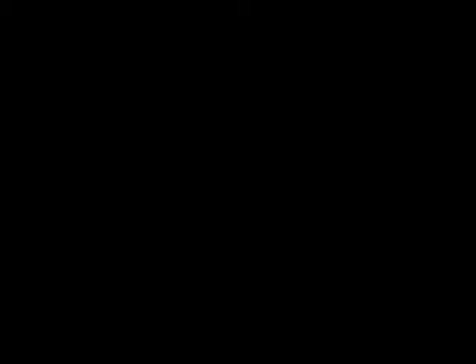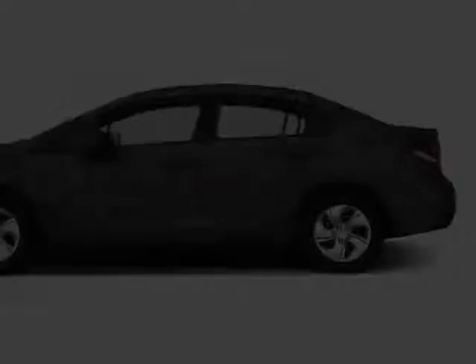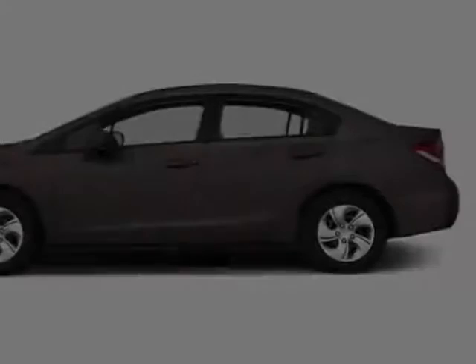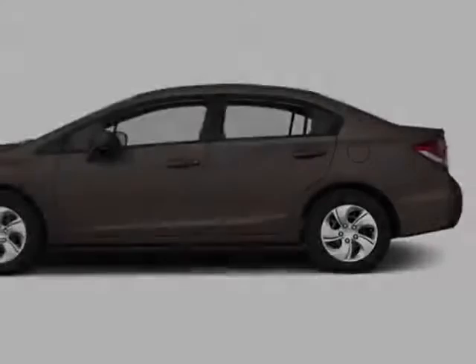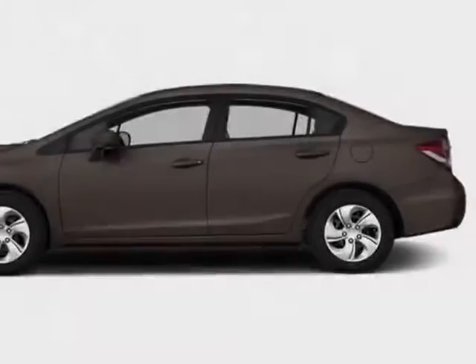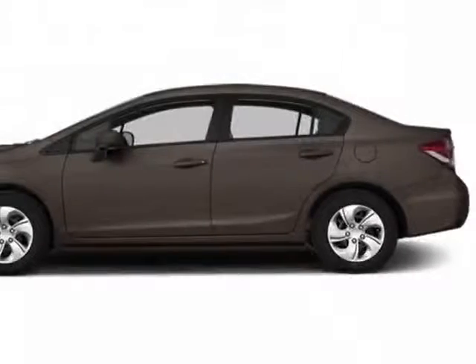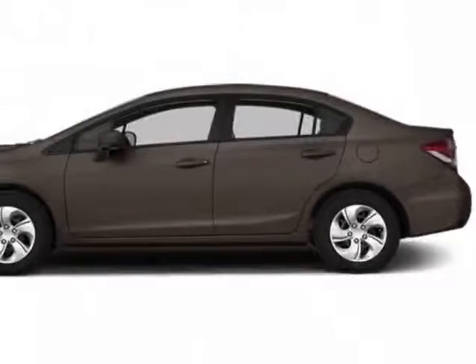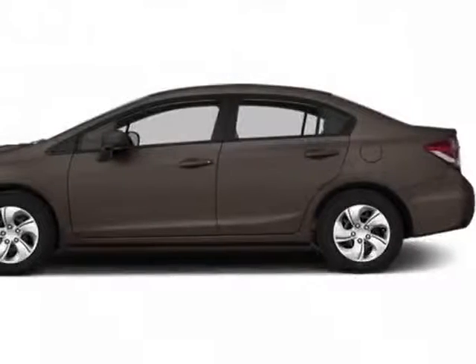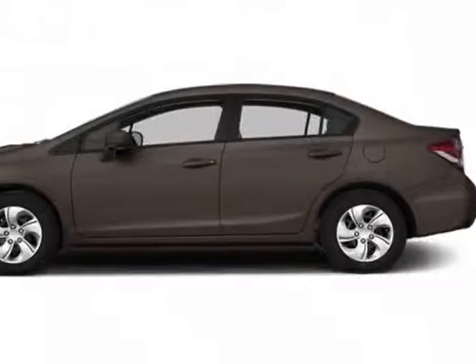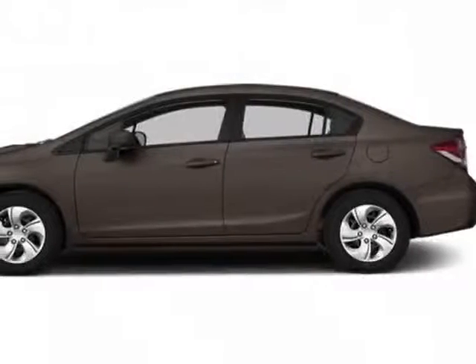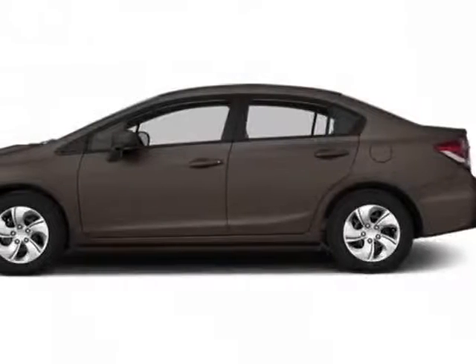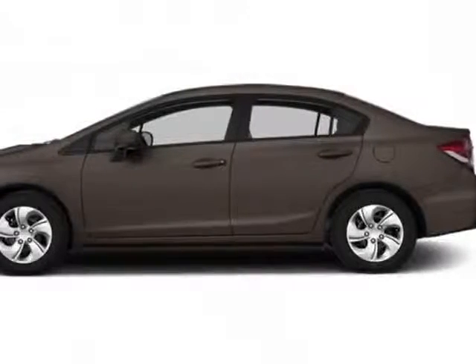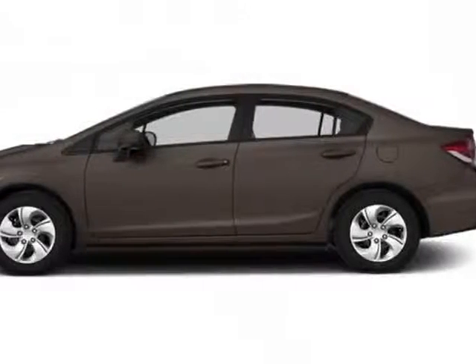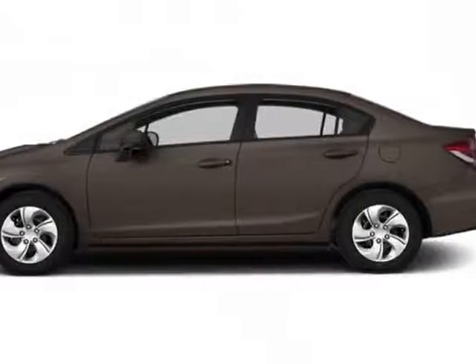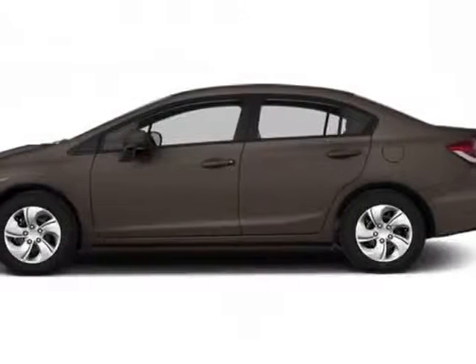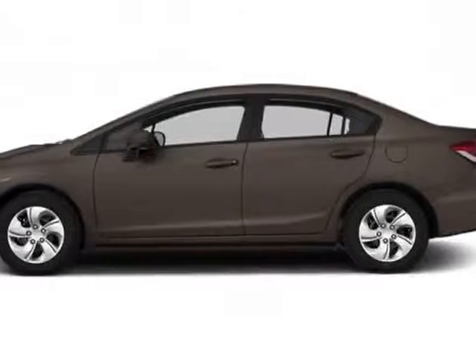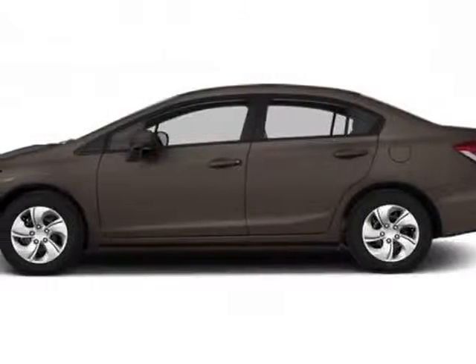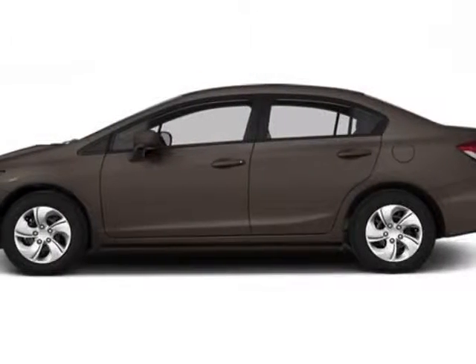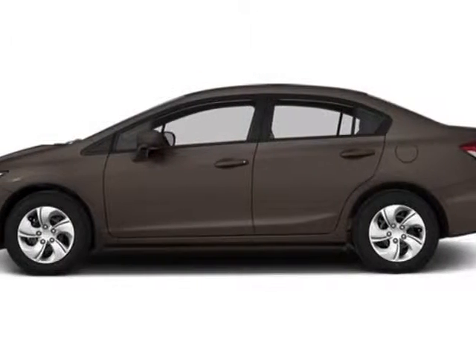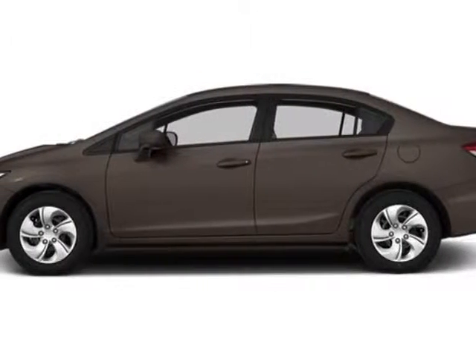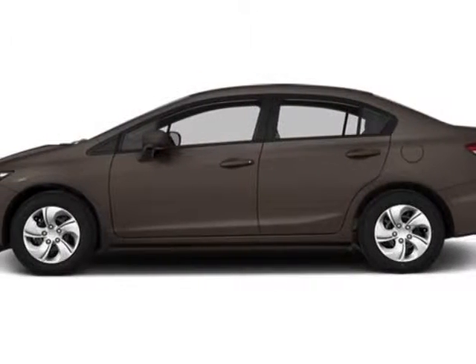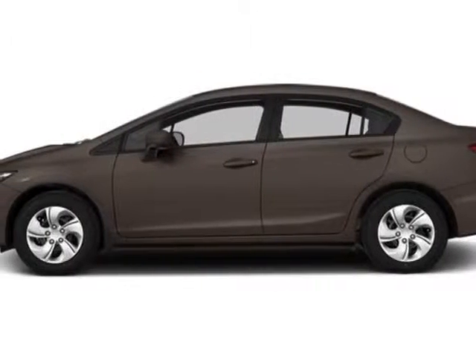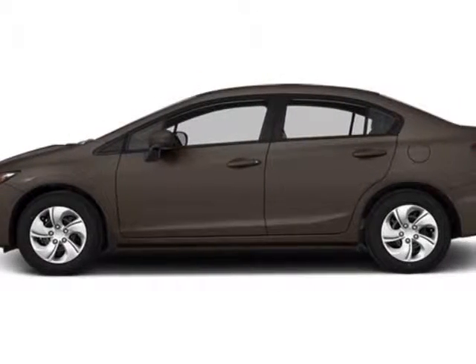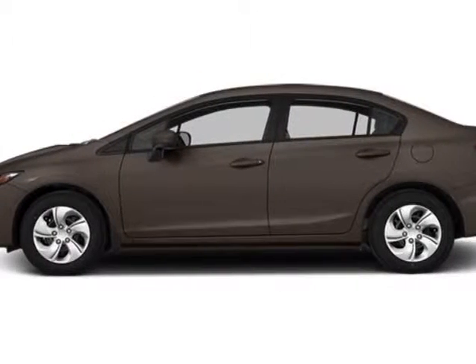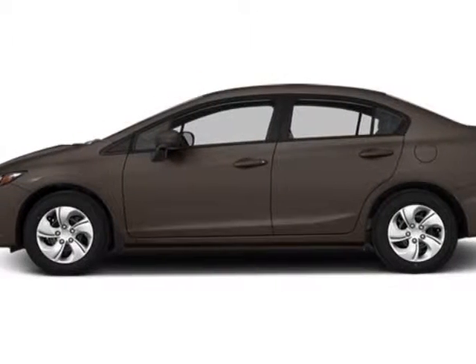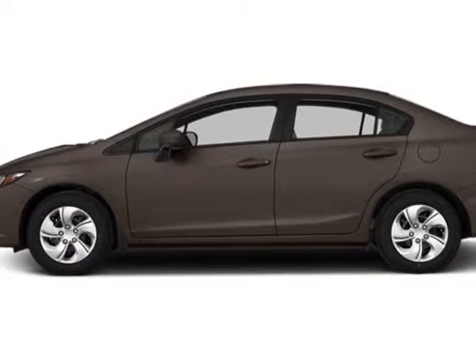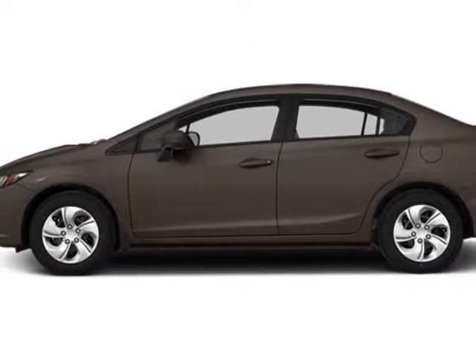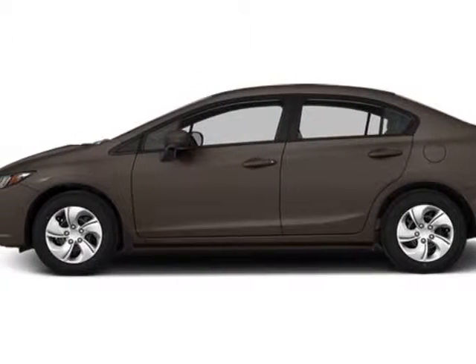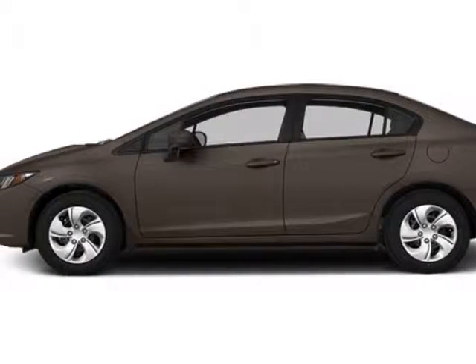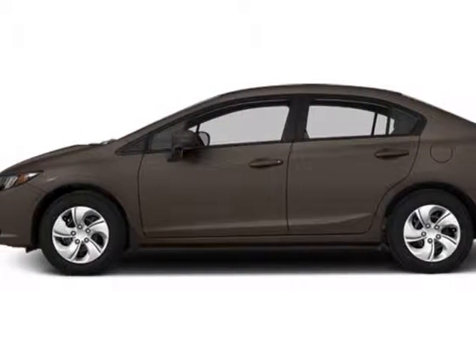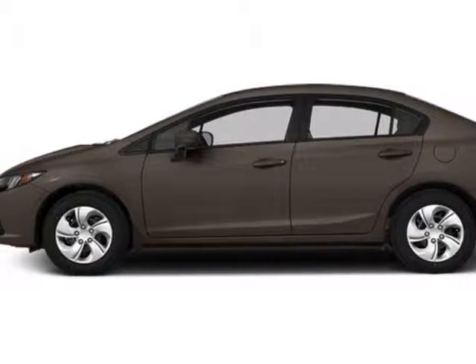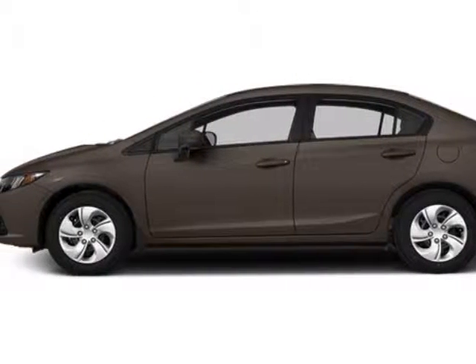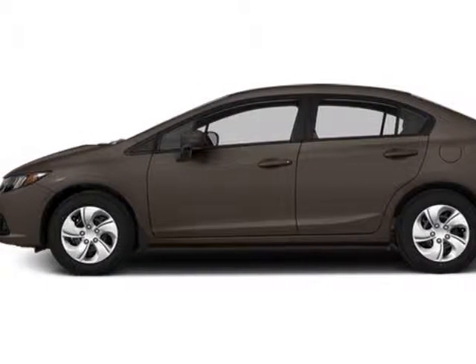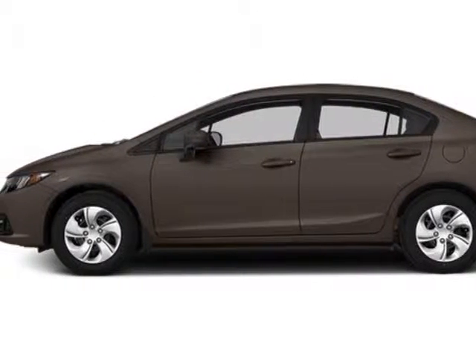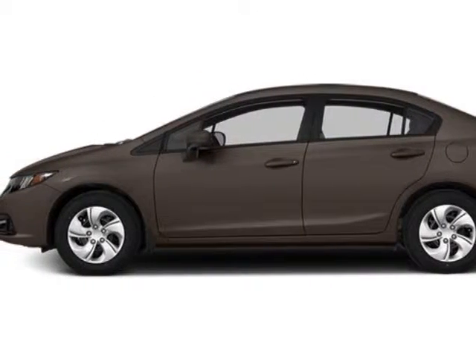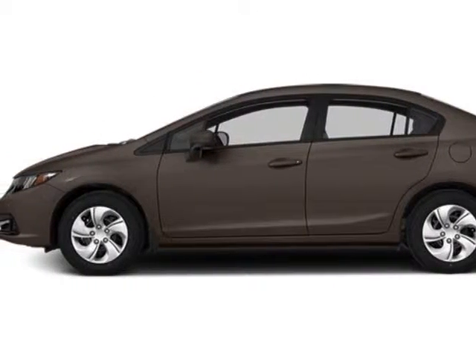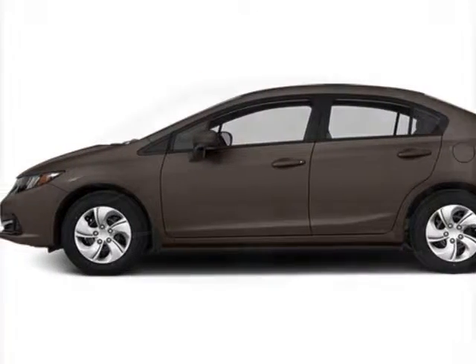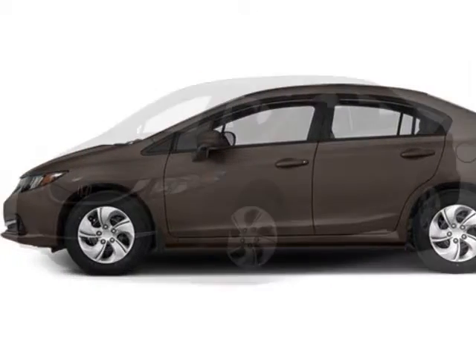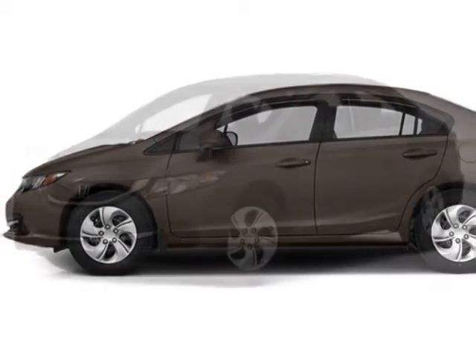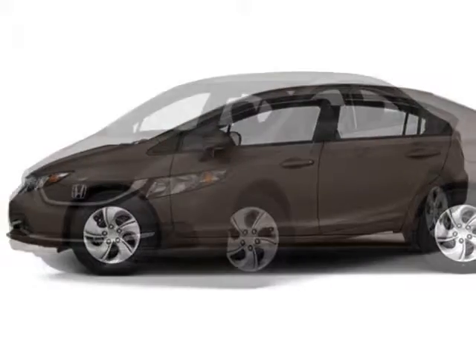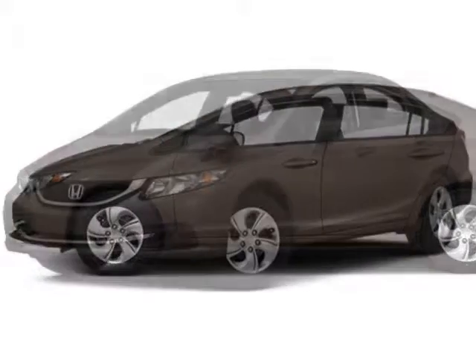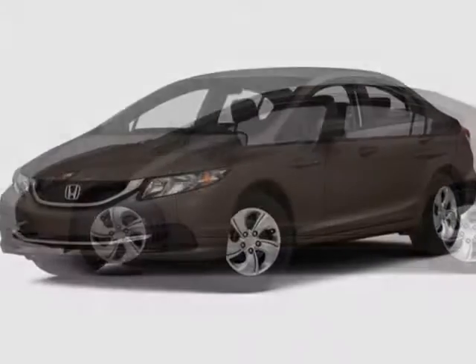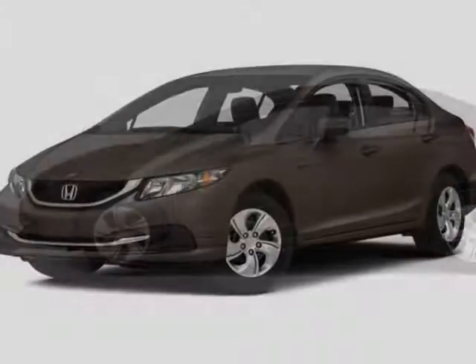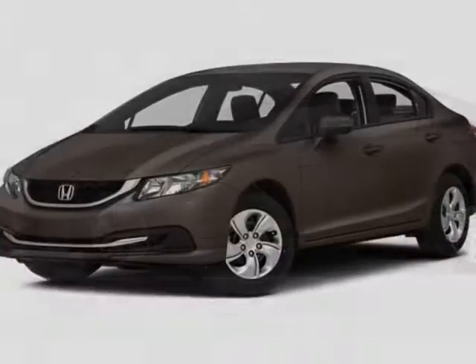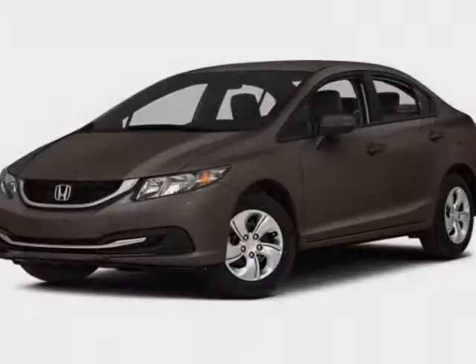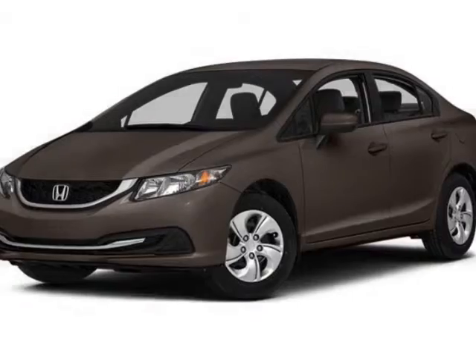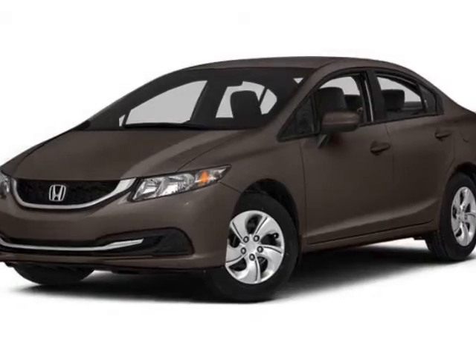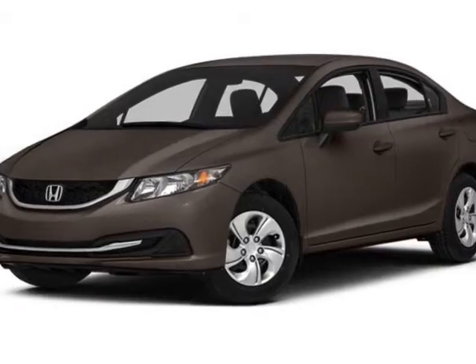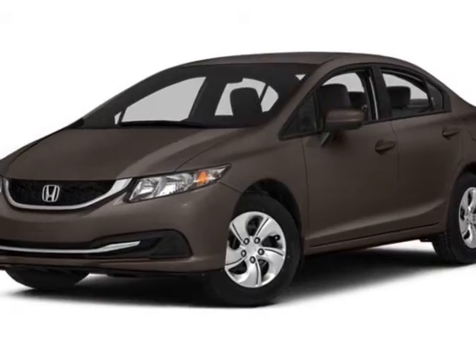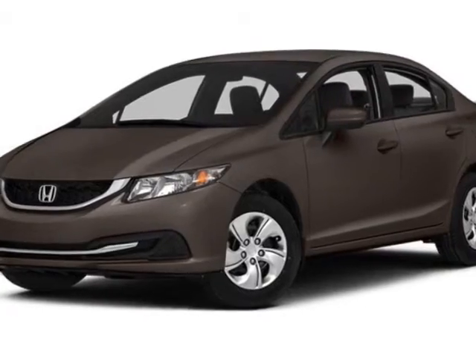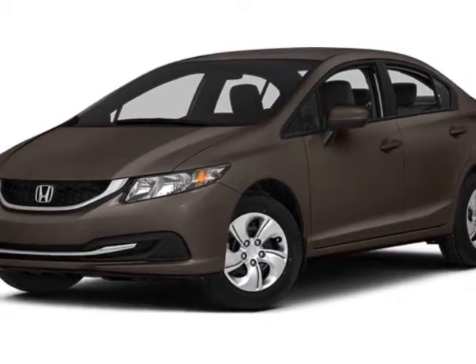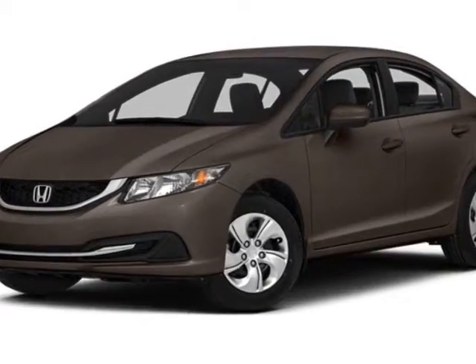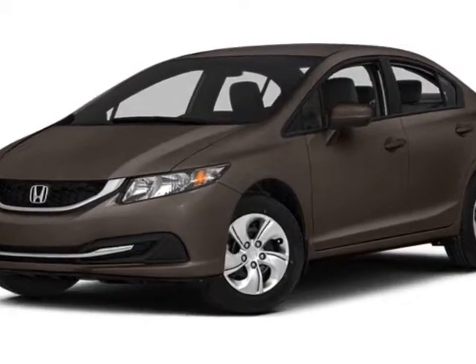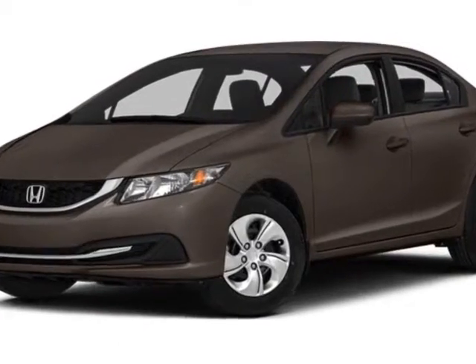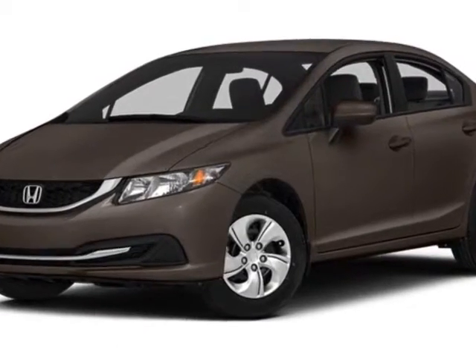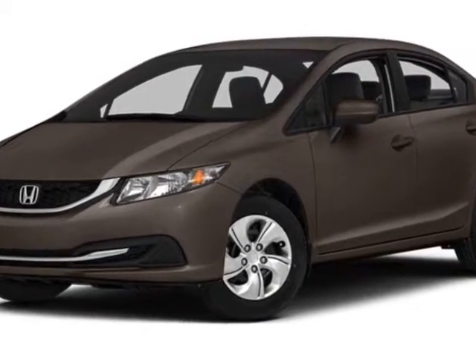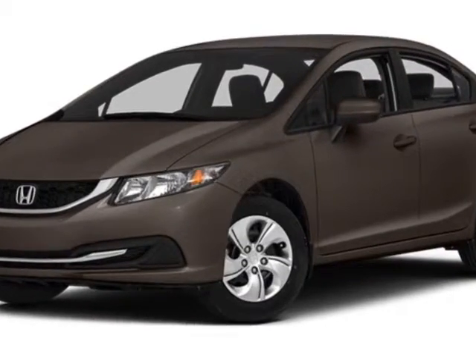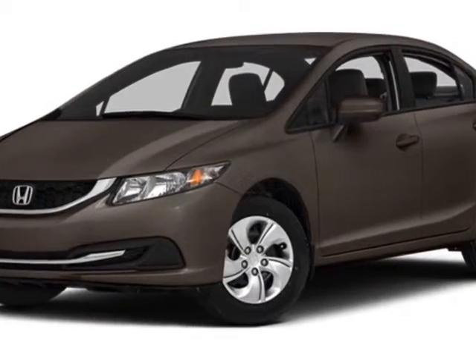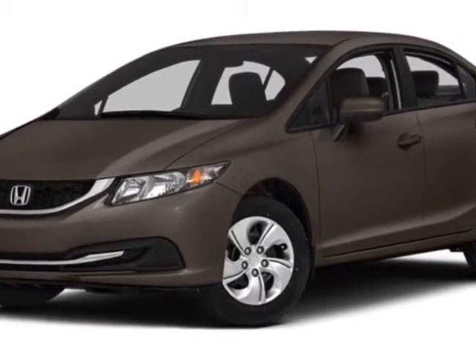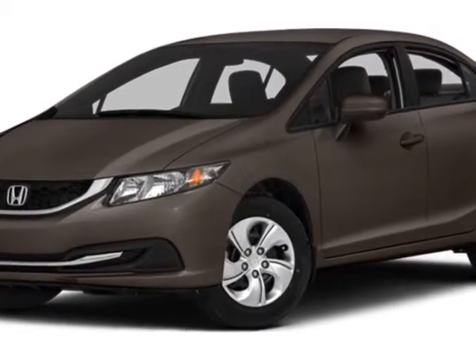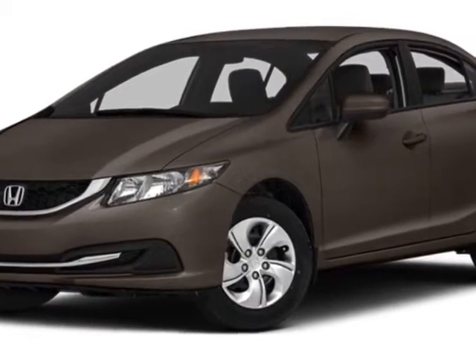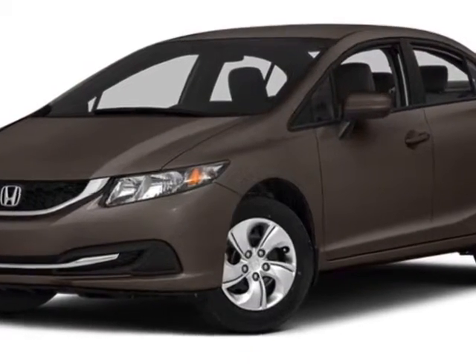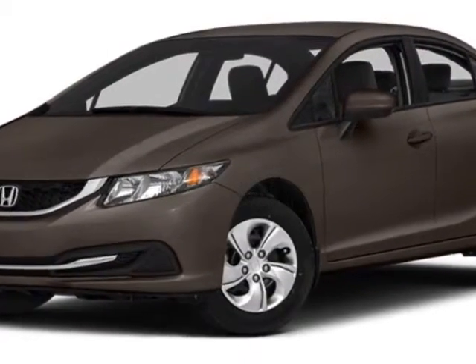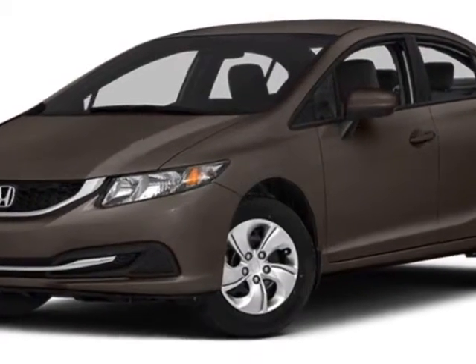Take a look at this new 2014 Honda Civic Sedan. For your protection, this vehicle has a full factory warranty.